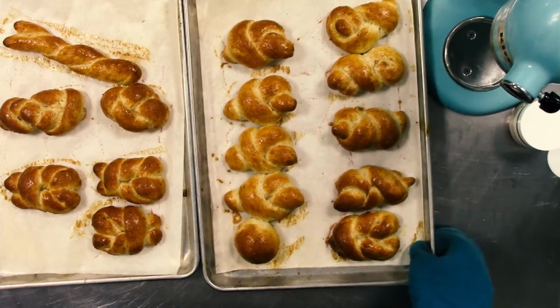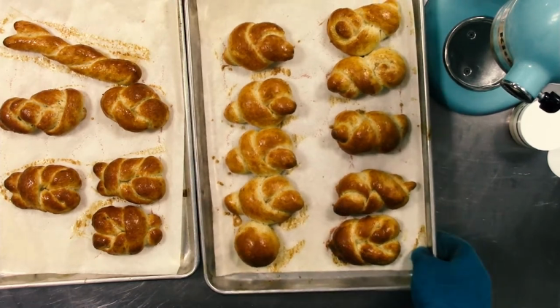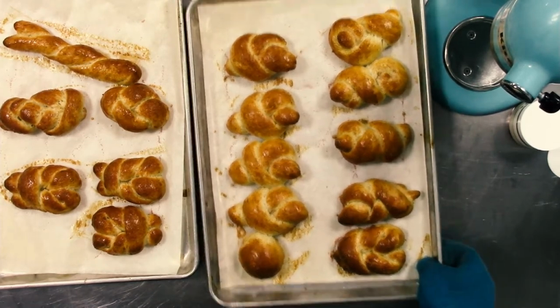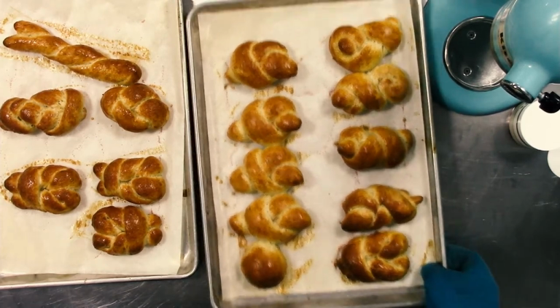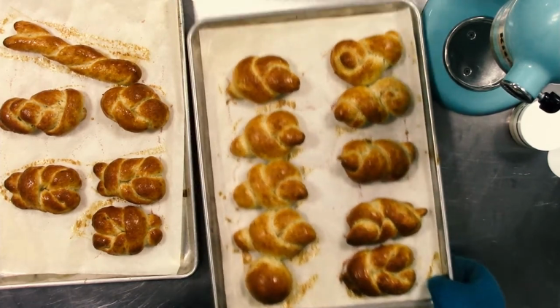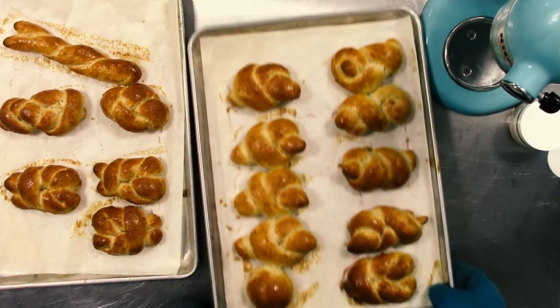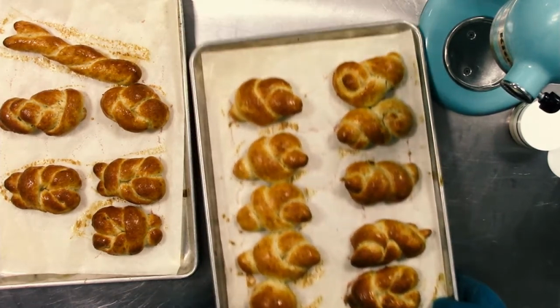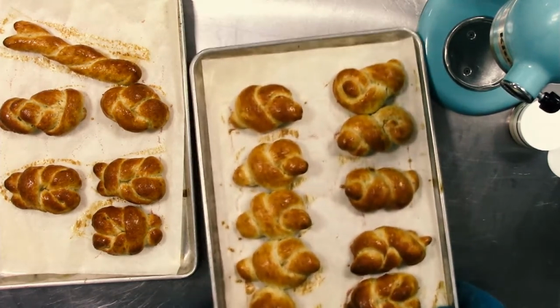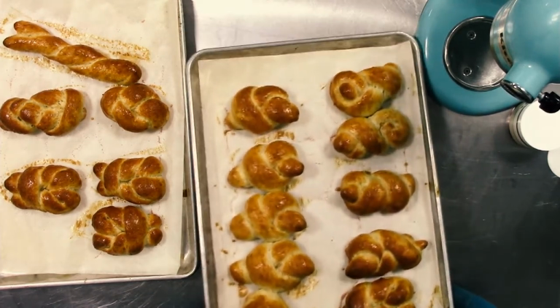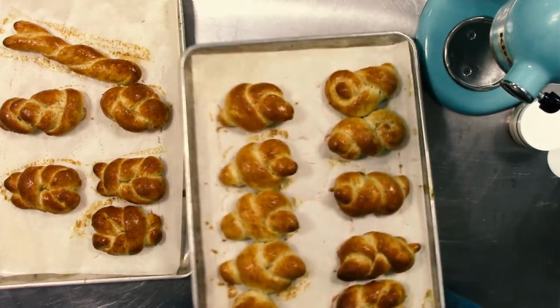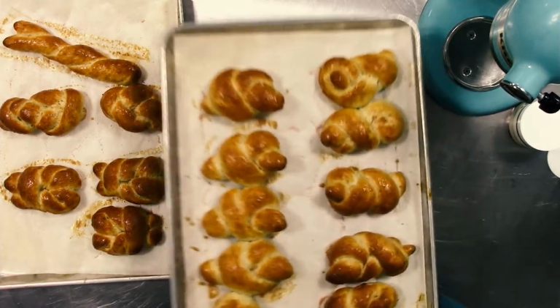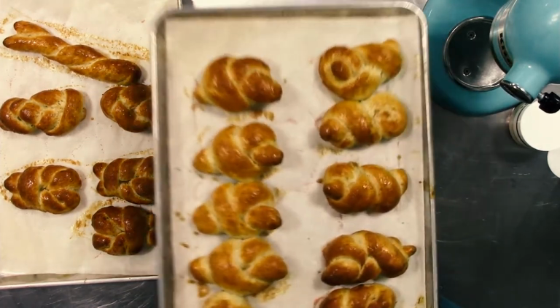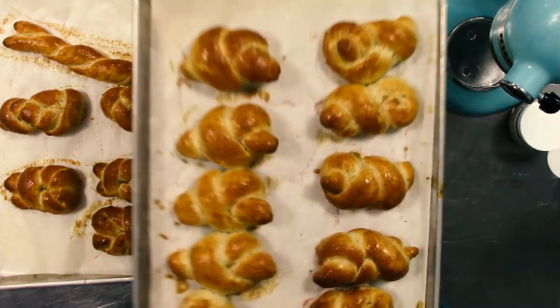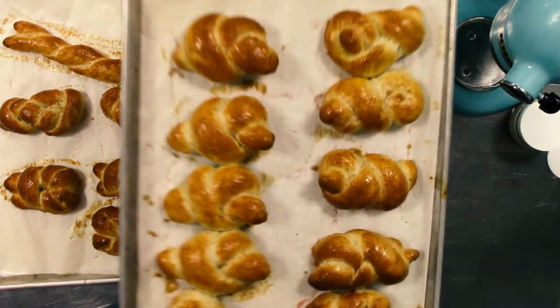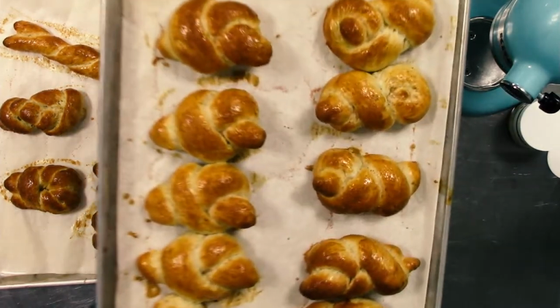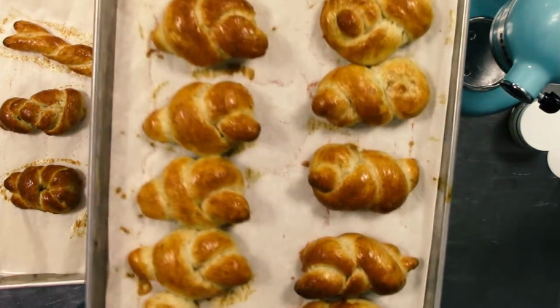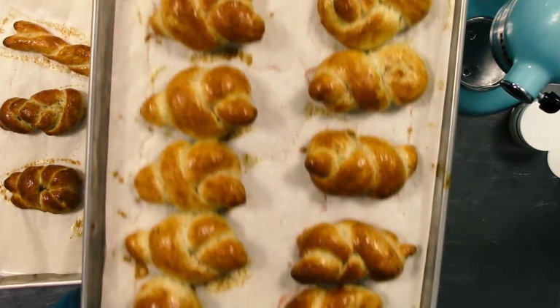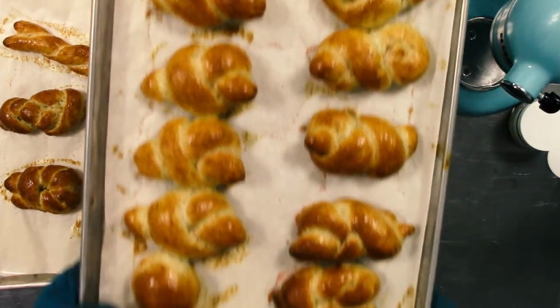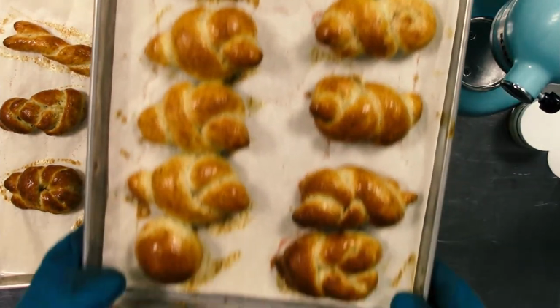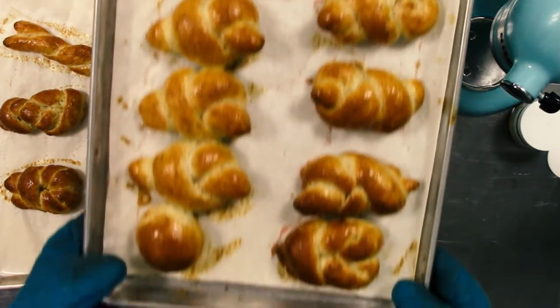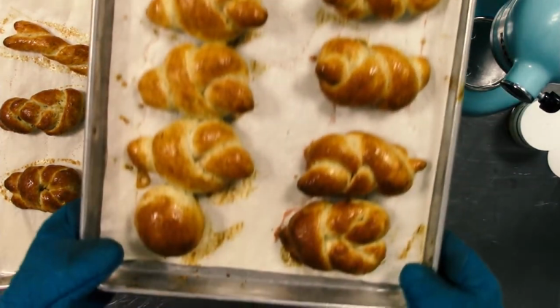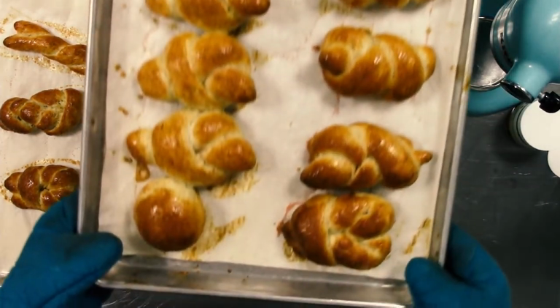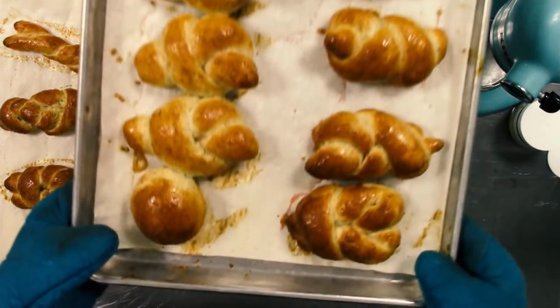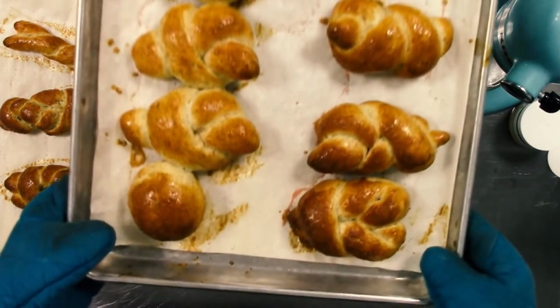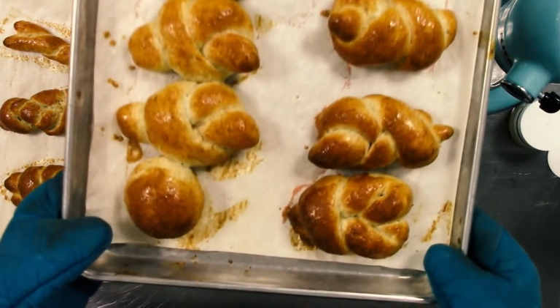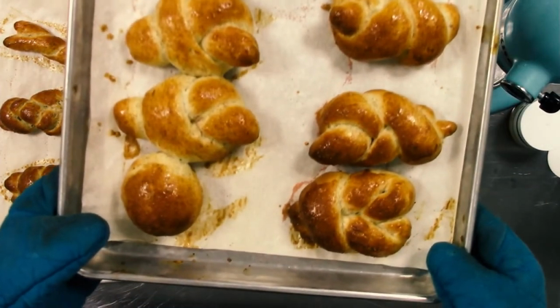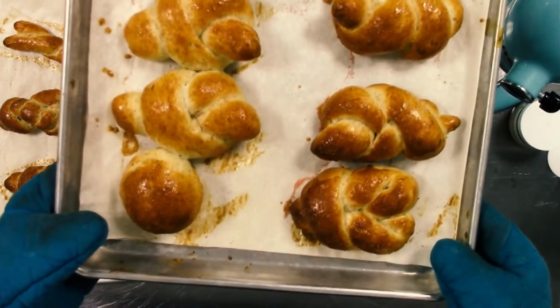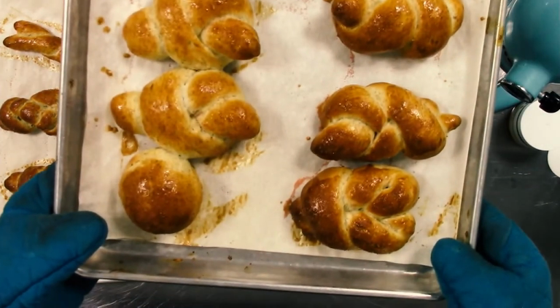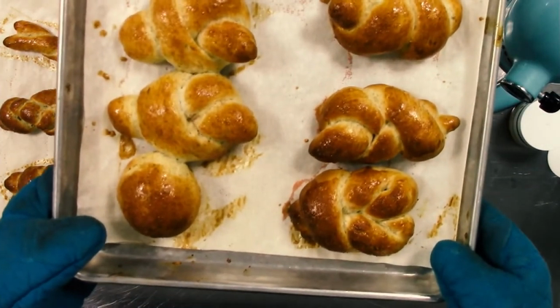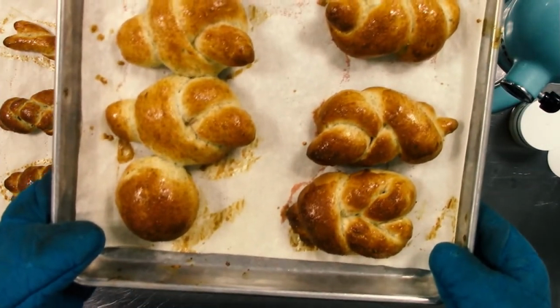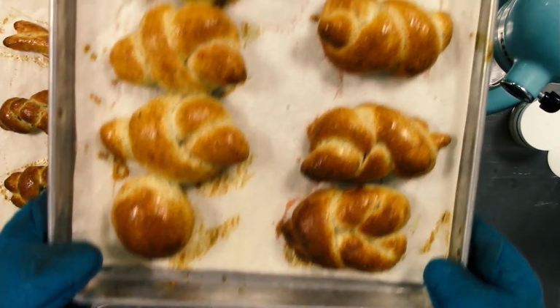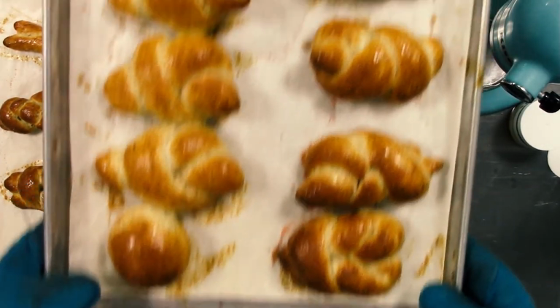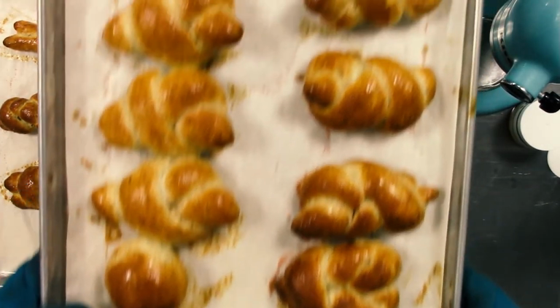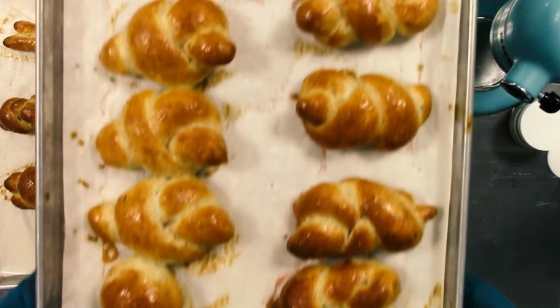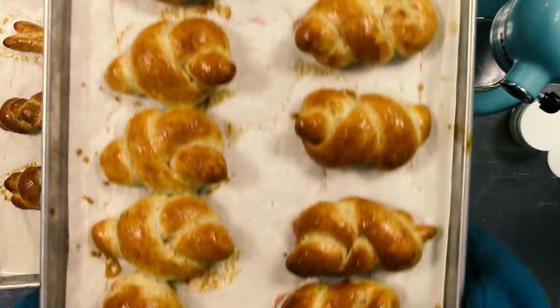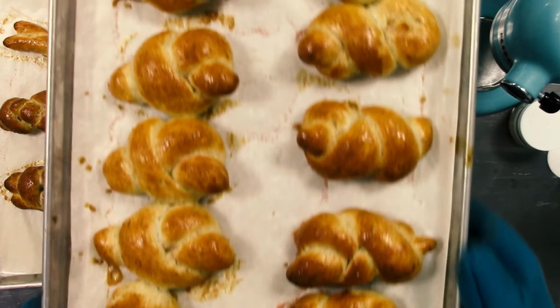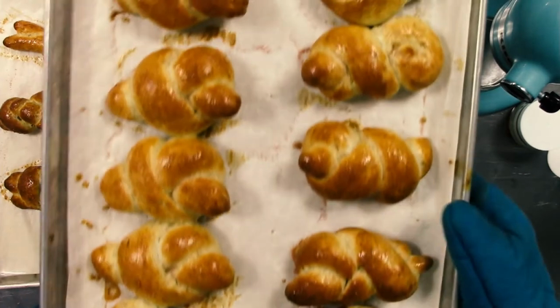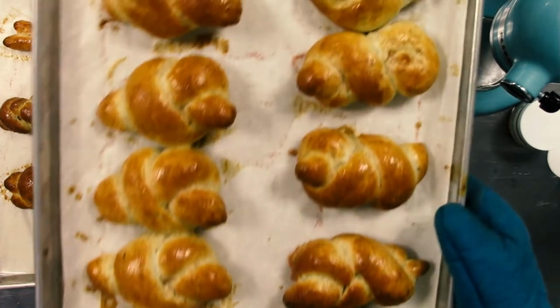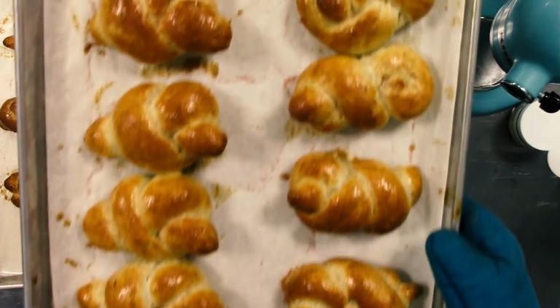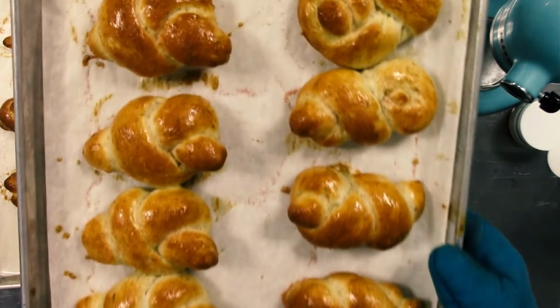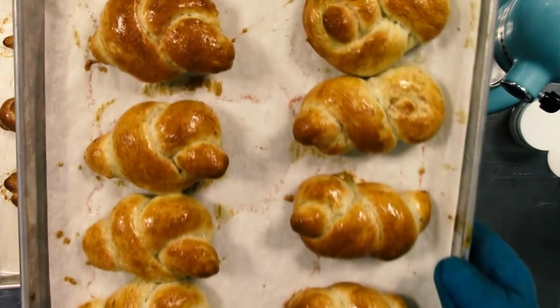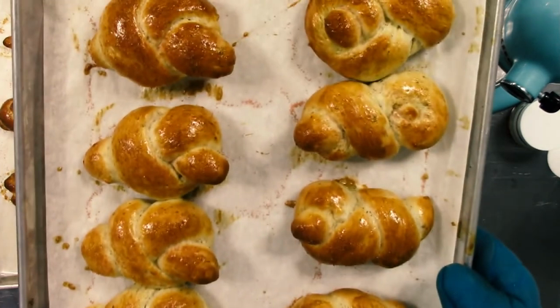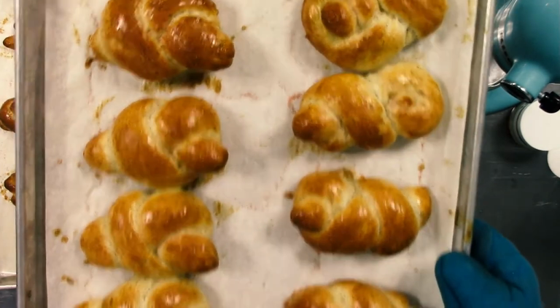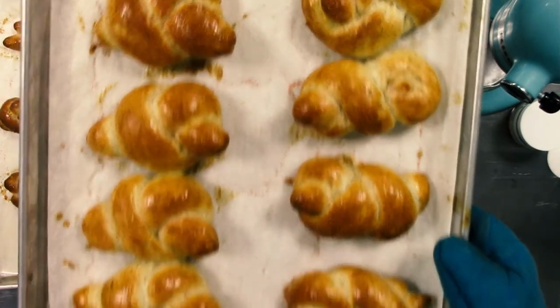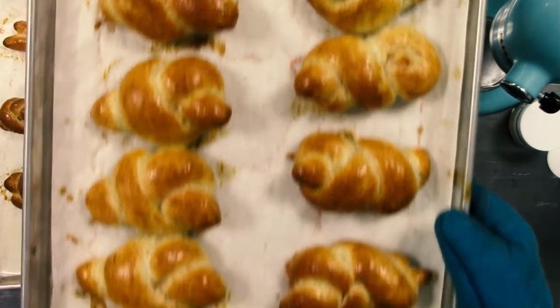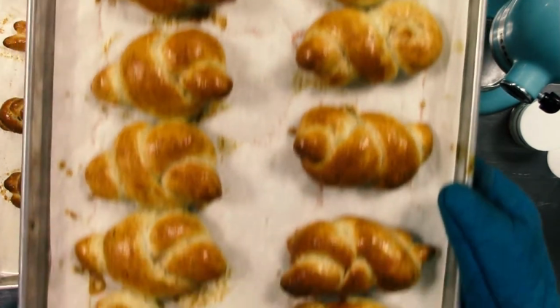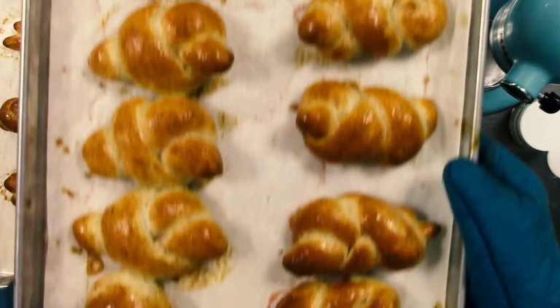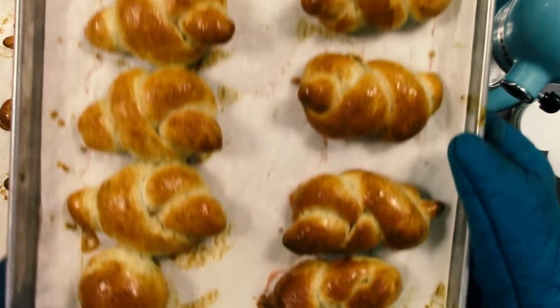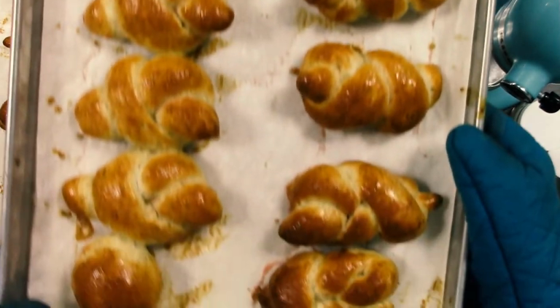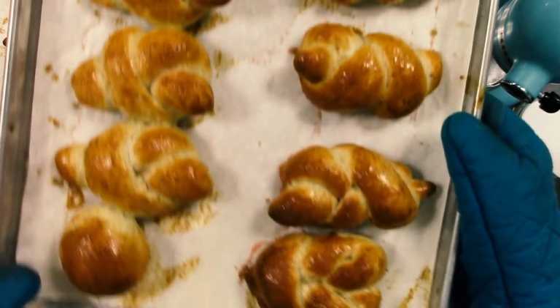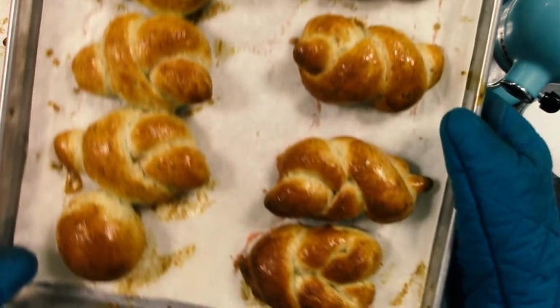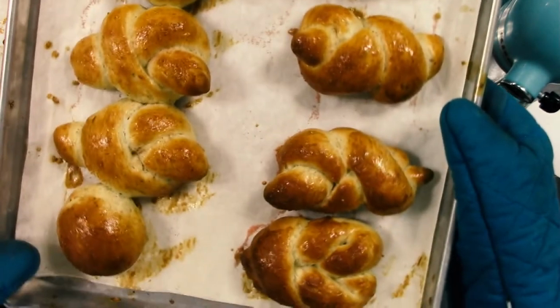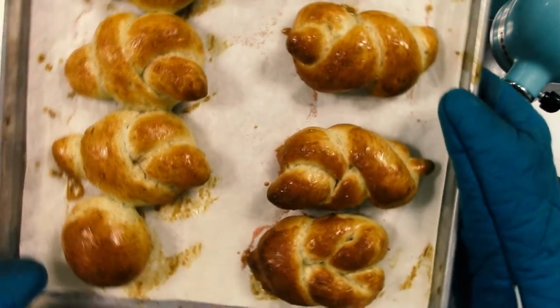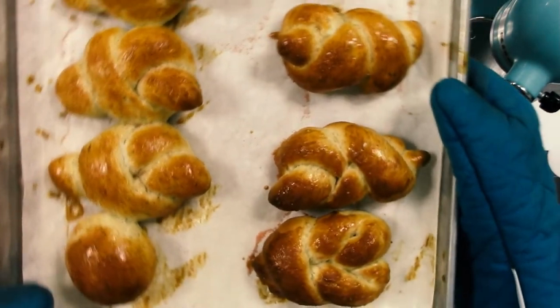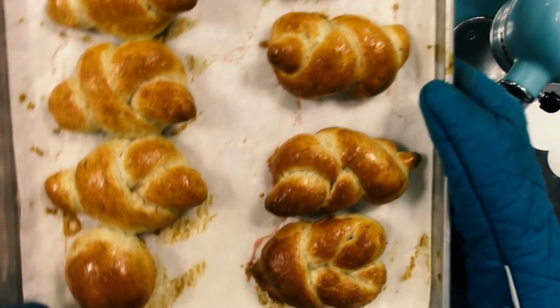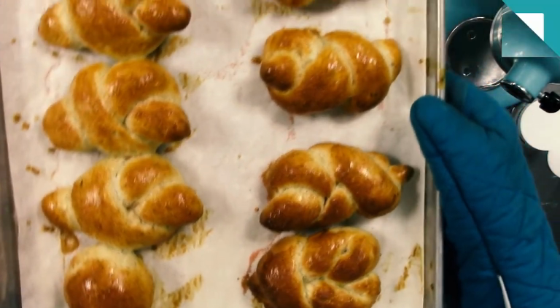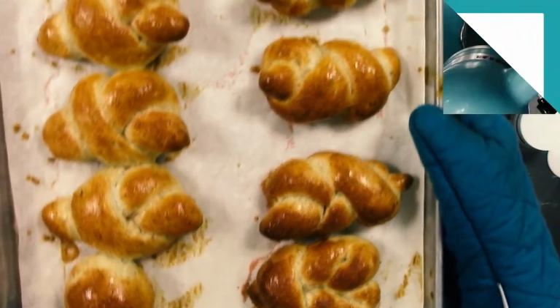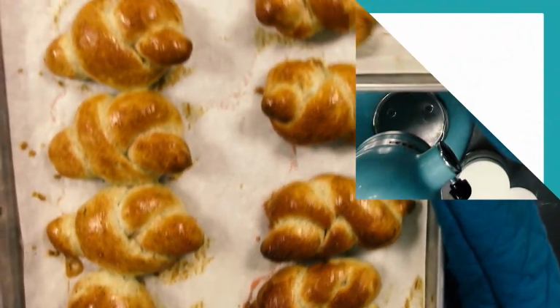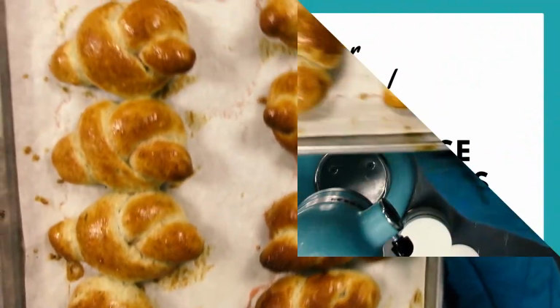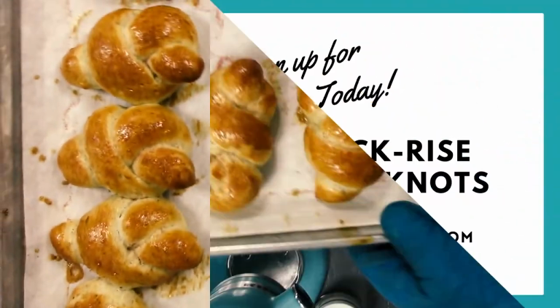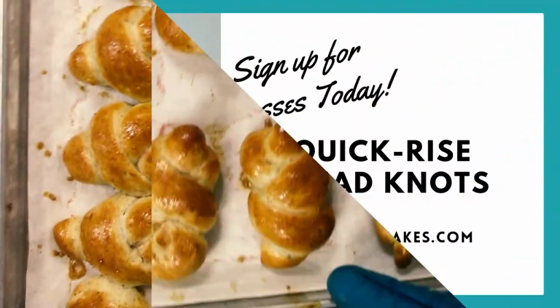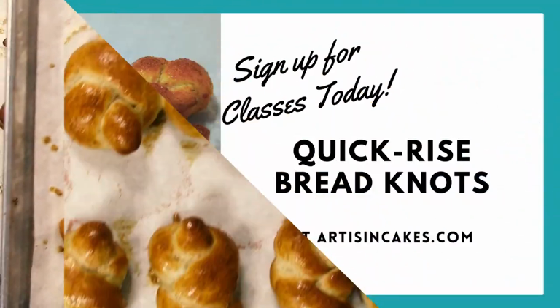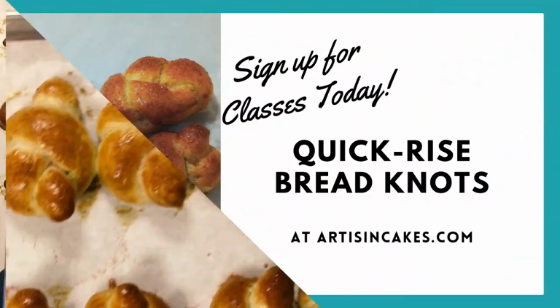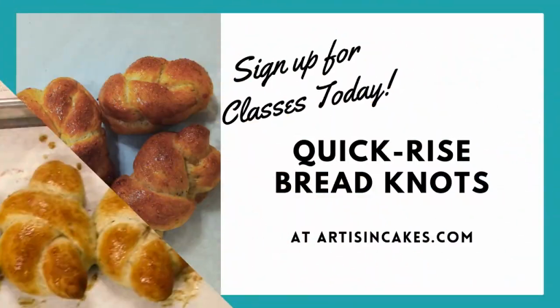So definitely go ahead to our website when it's posted and go ahead and sign up, because our bread classes do tend to fill up fairly quick.